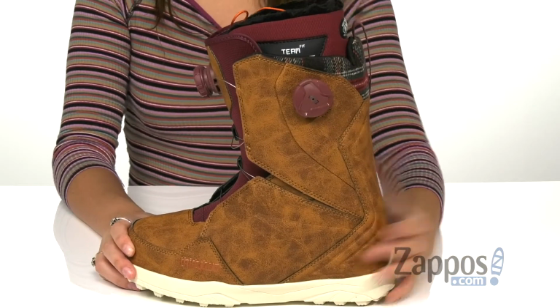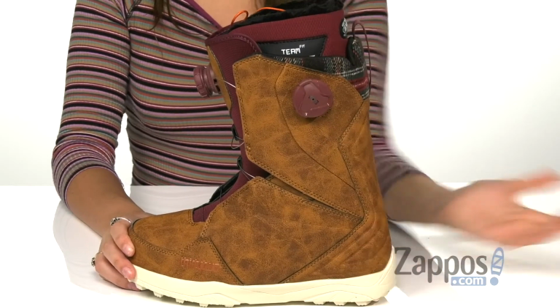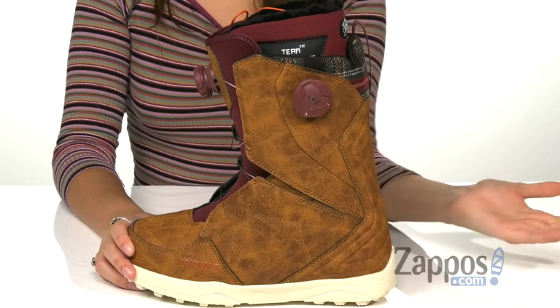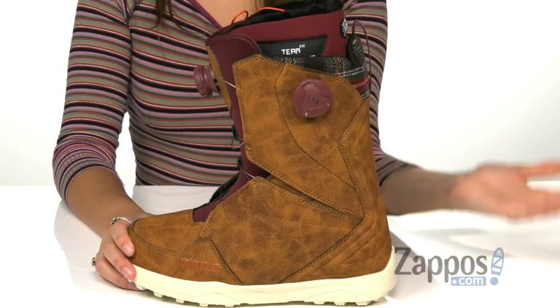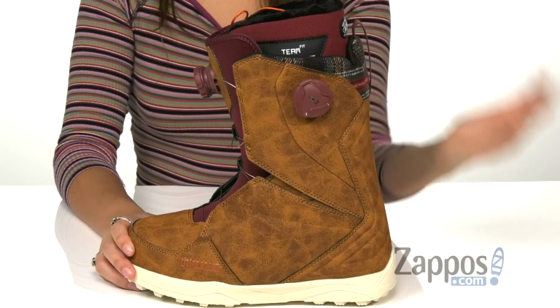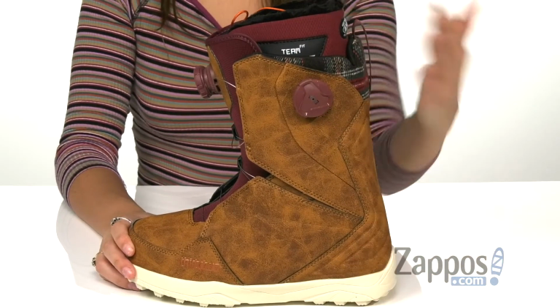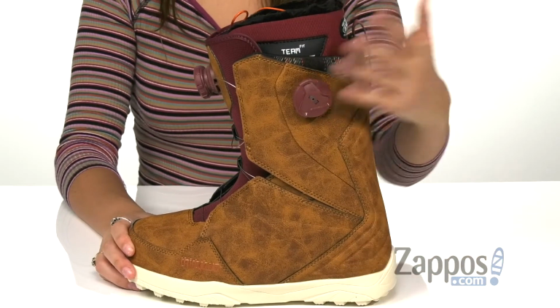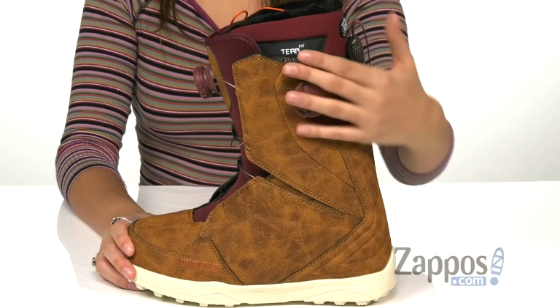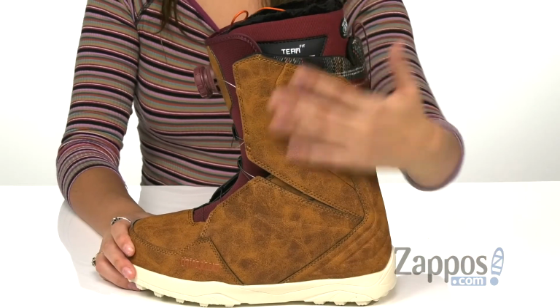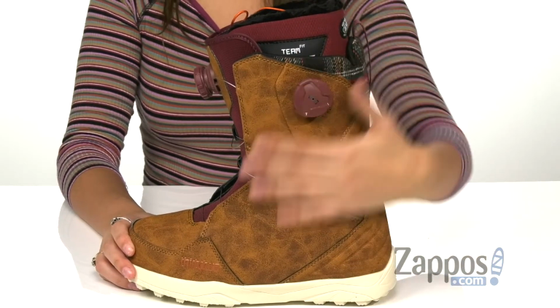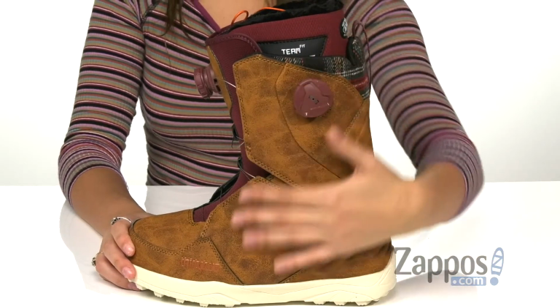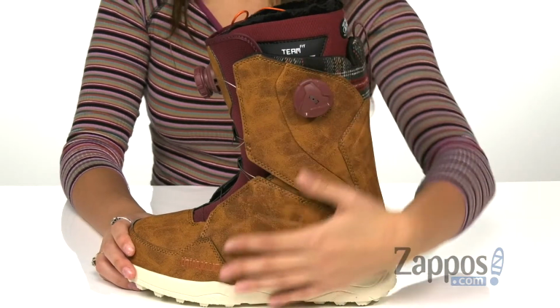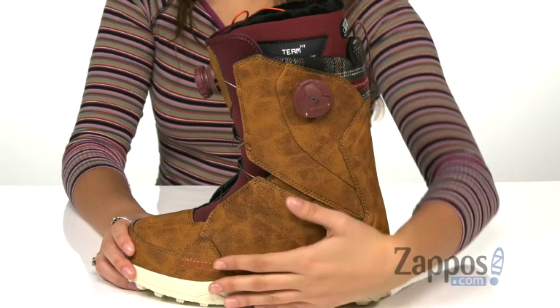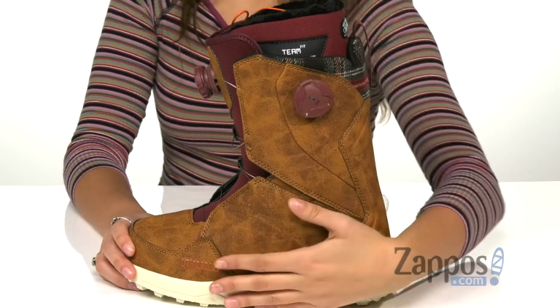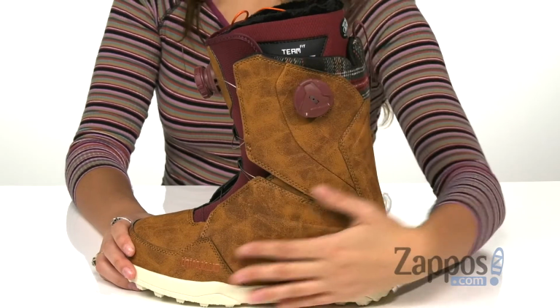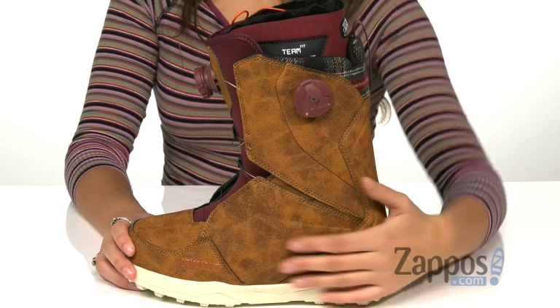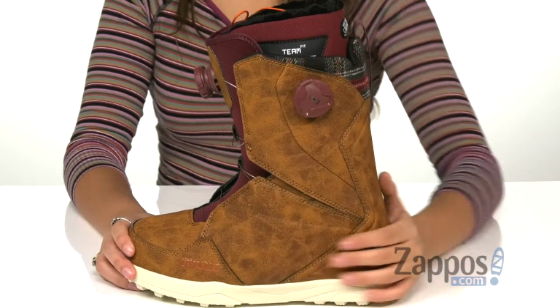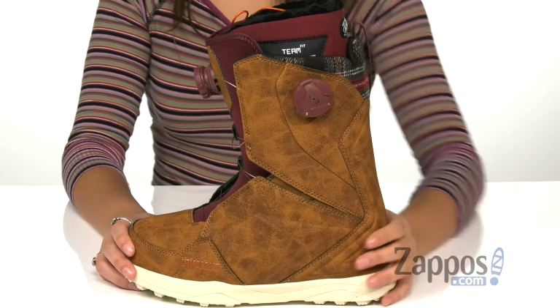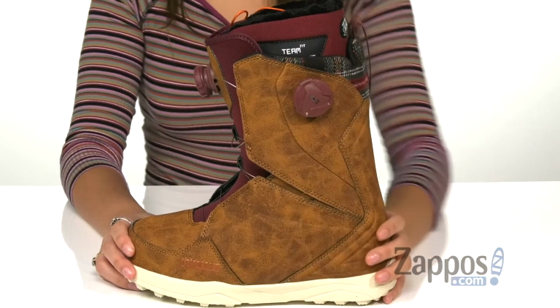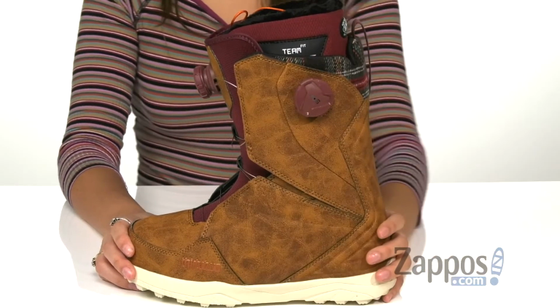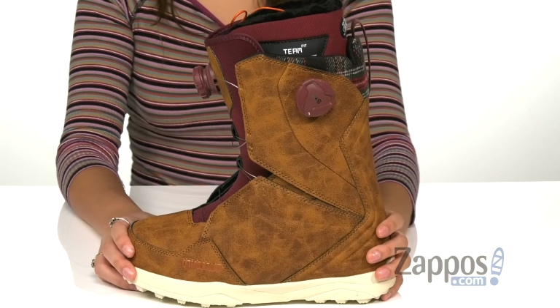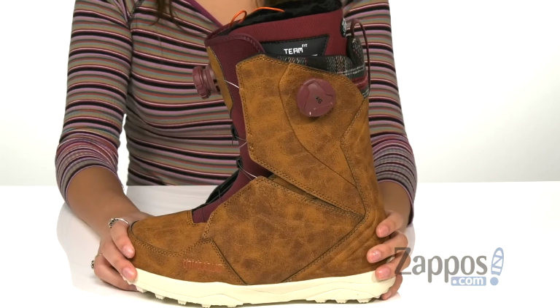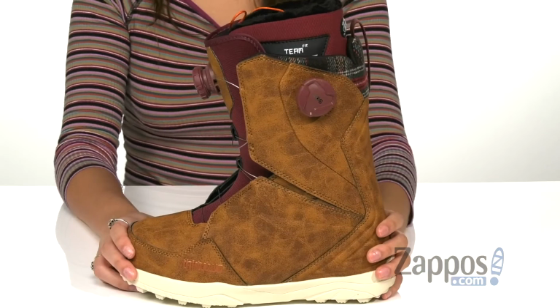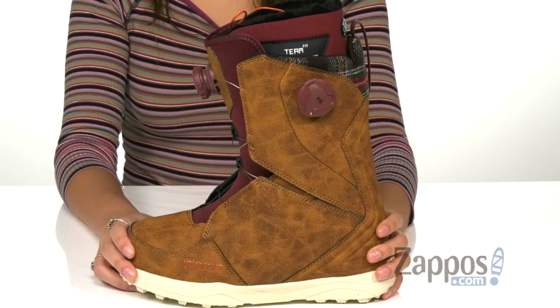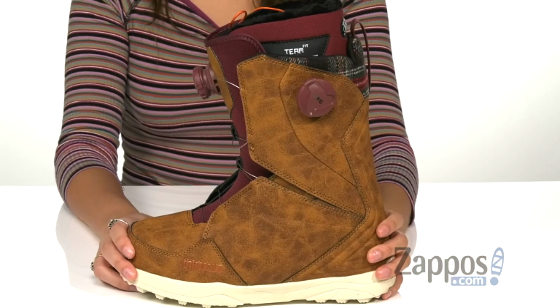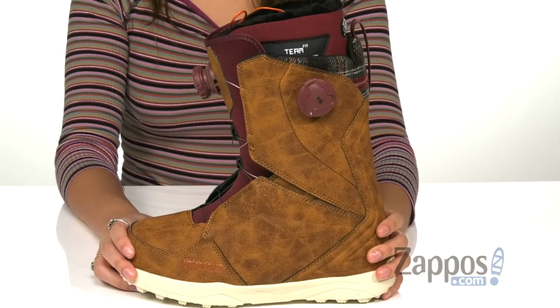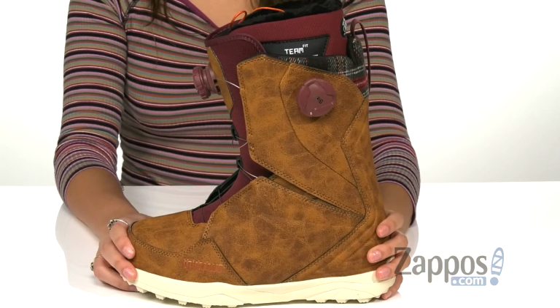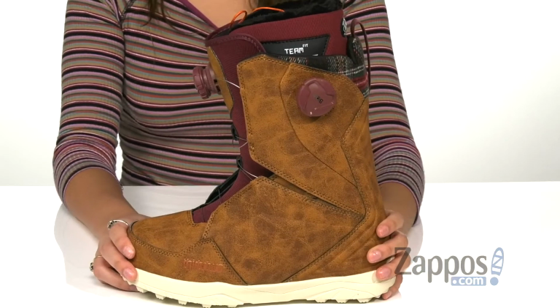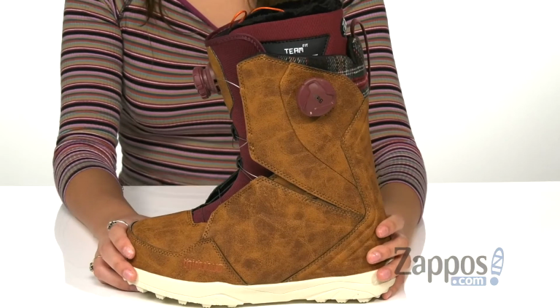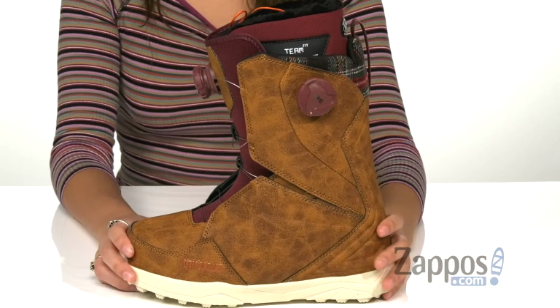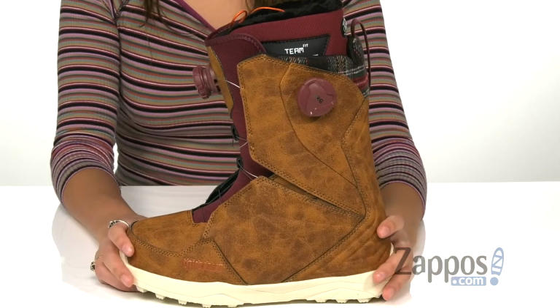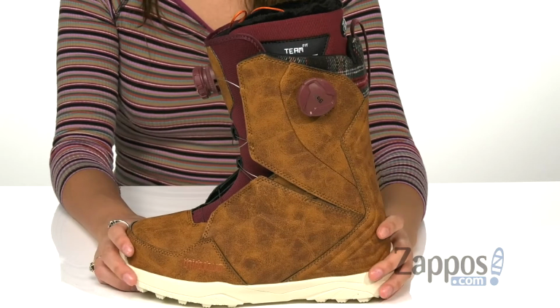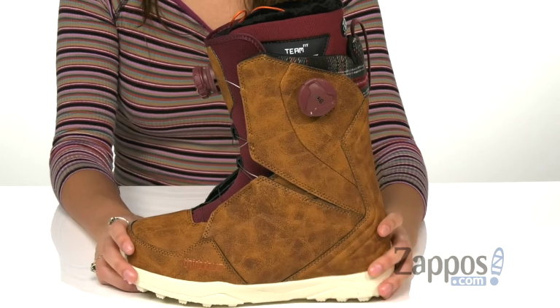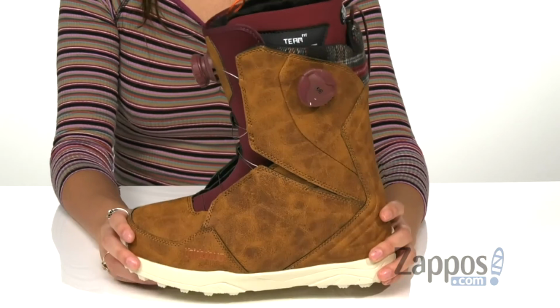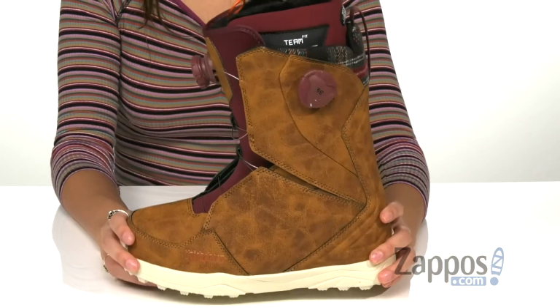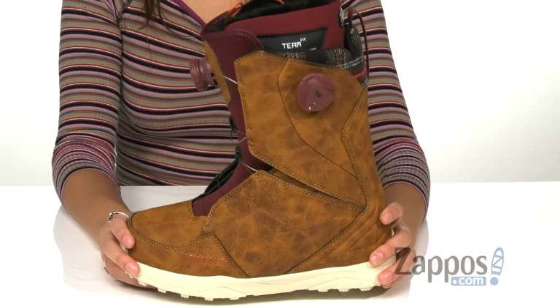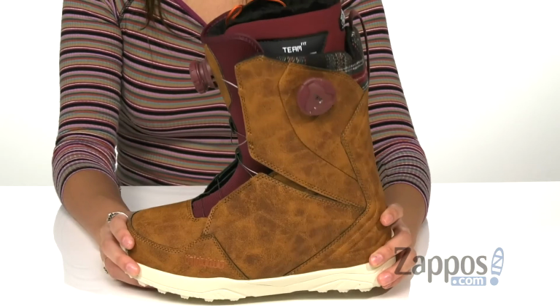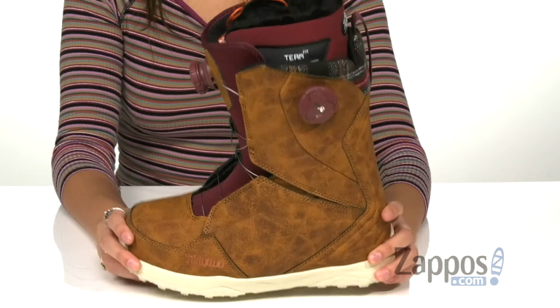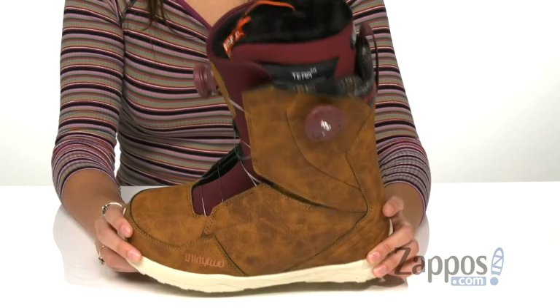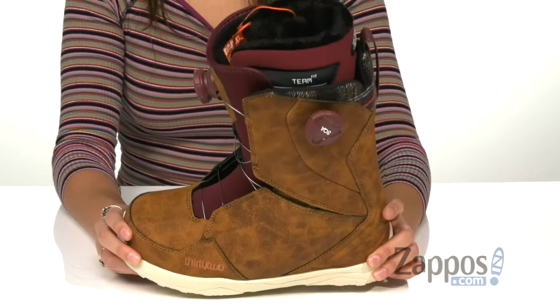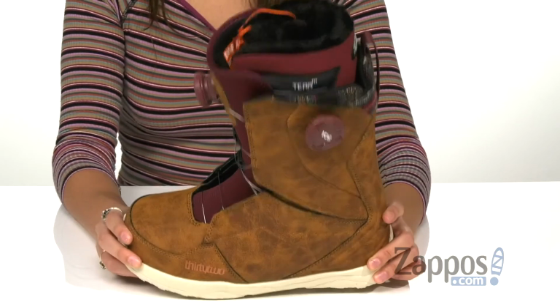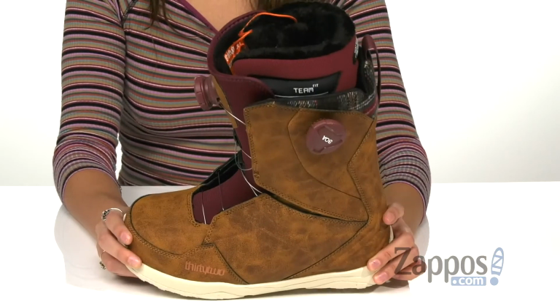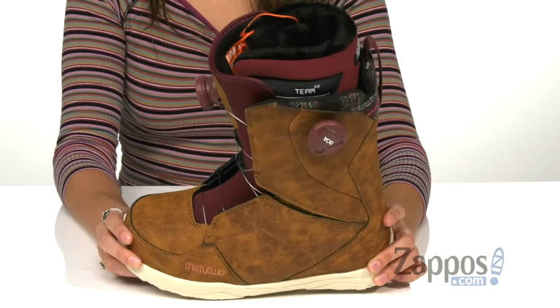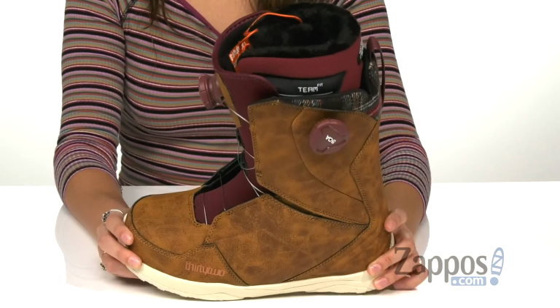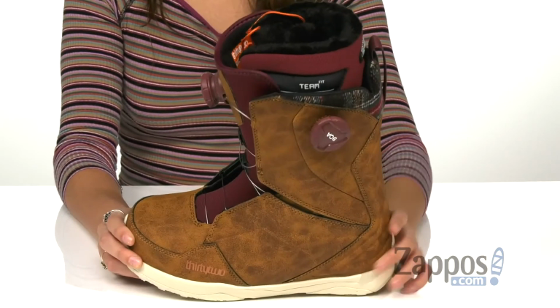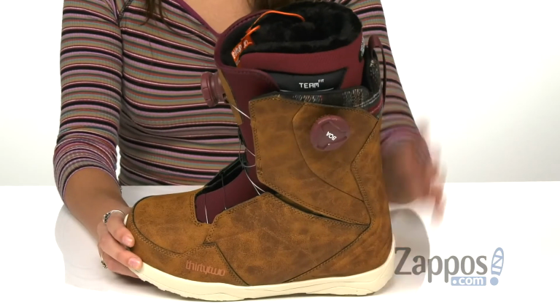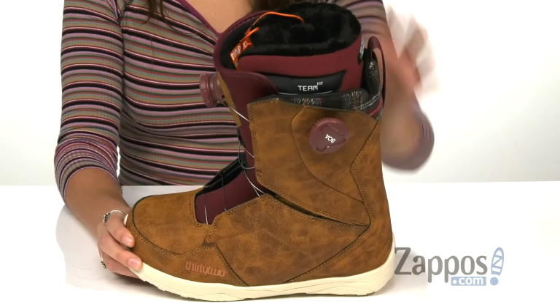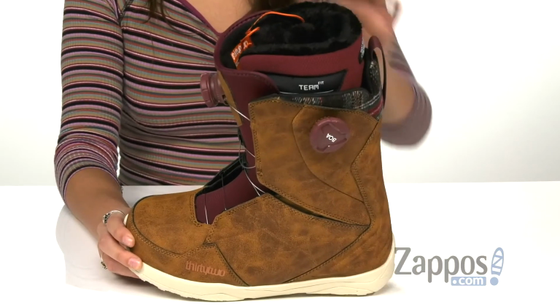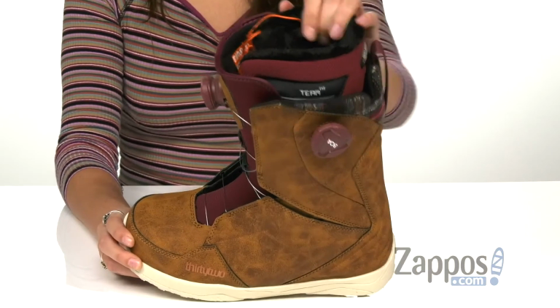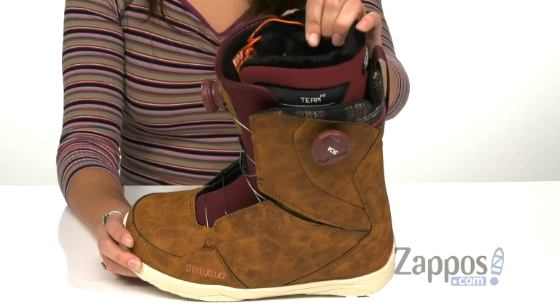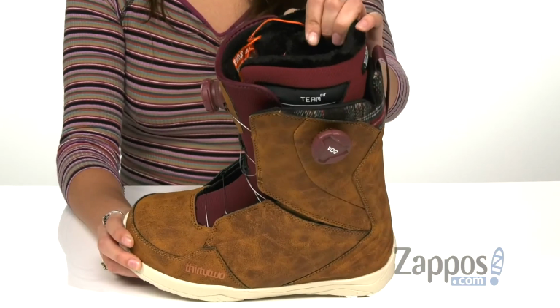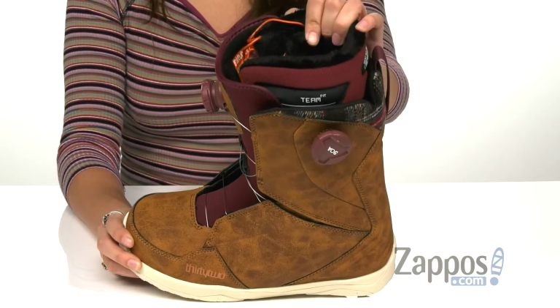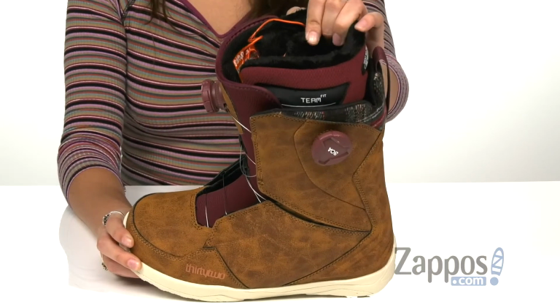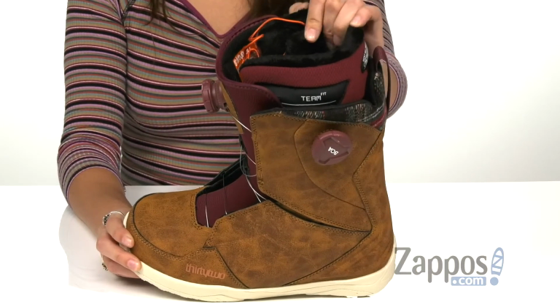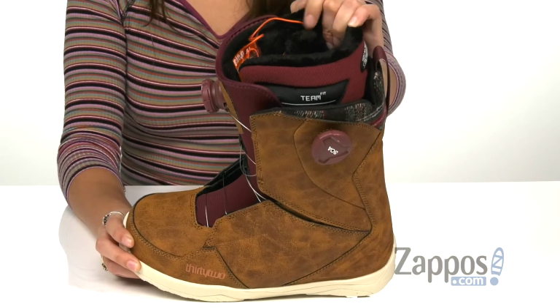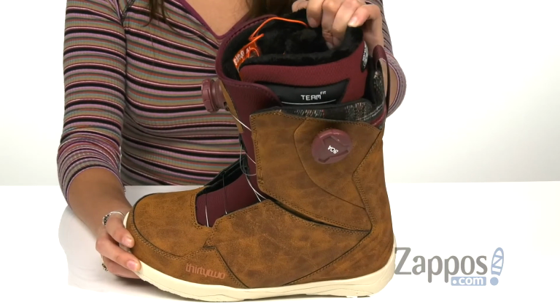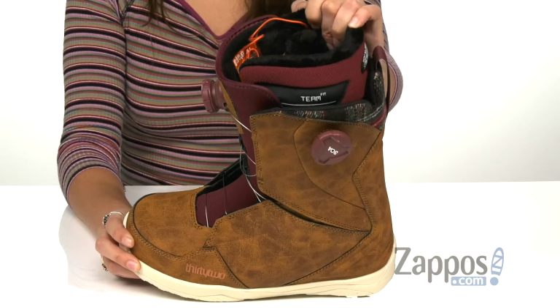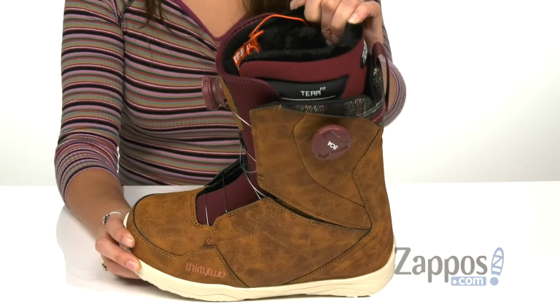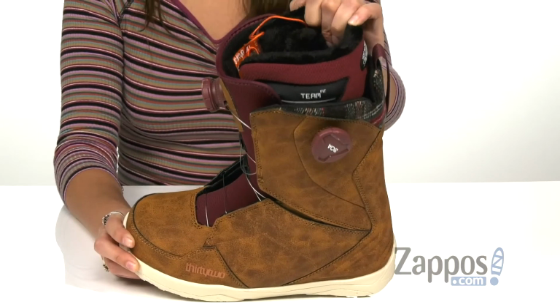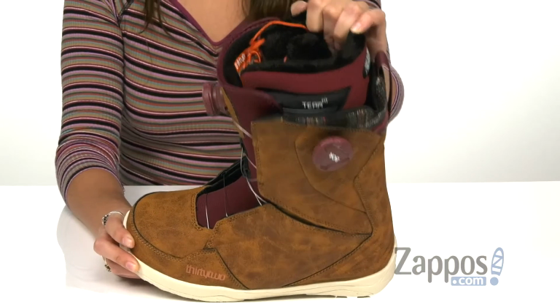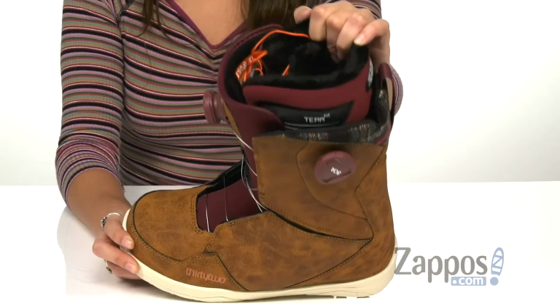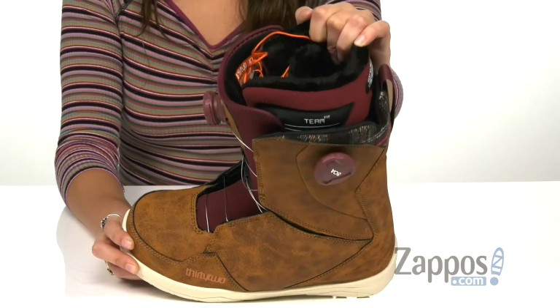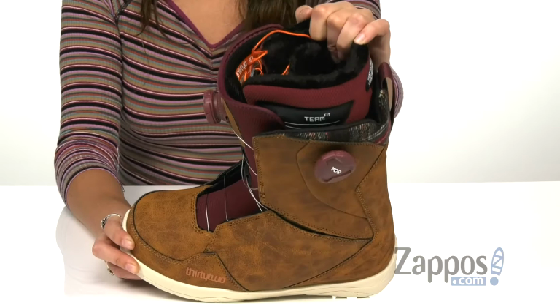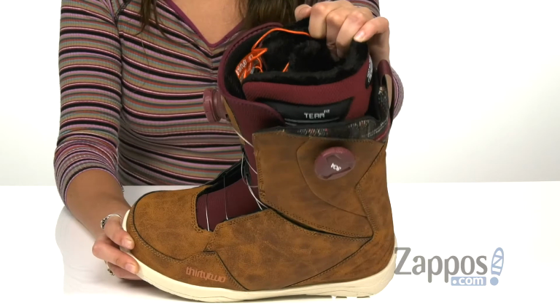There's a storm shield for an all-weather seal and heat moldable performance fit liners to keep your feet nice and warm.